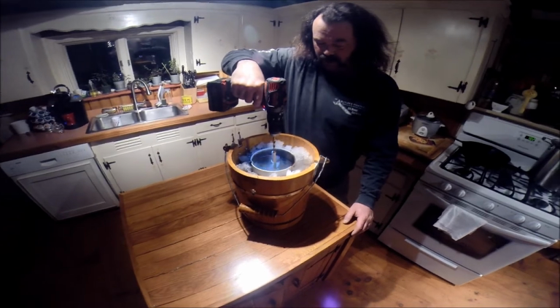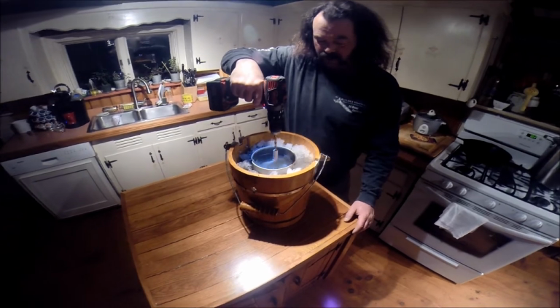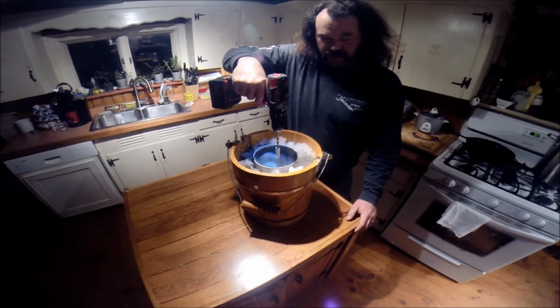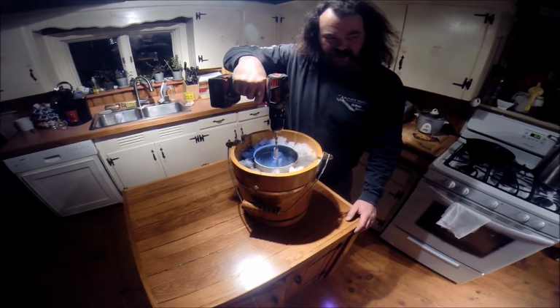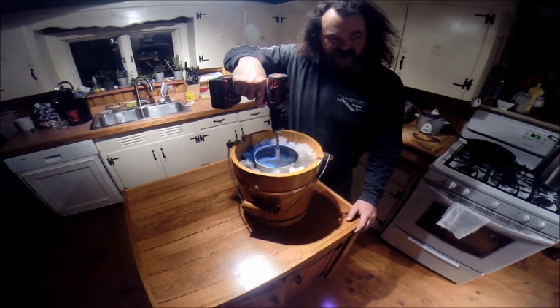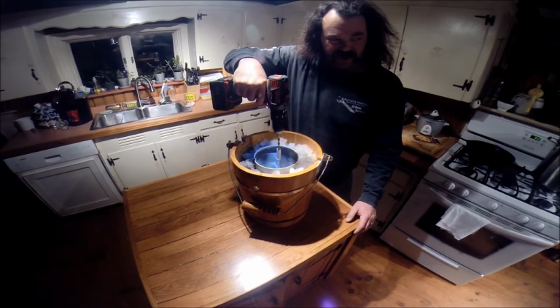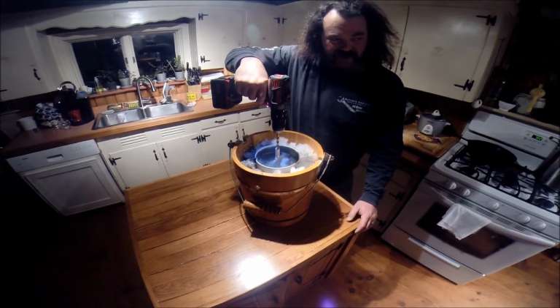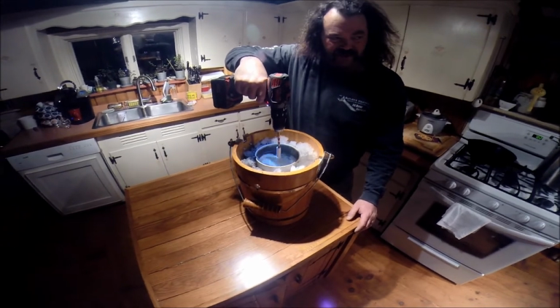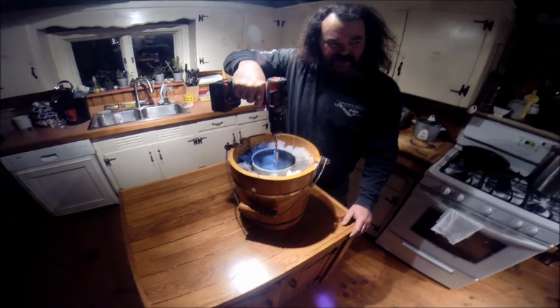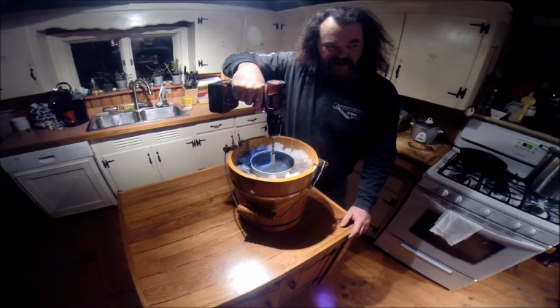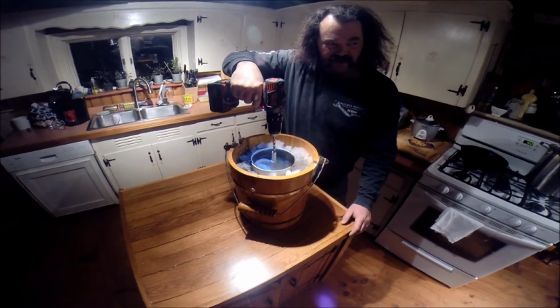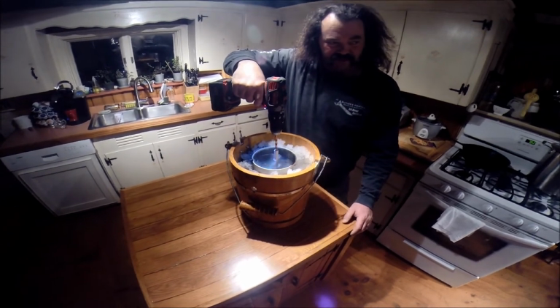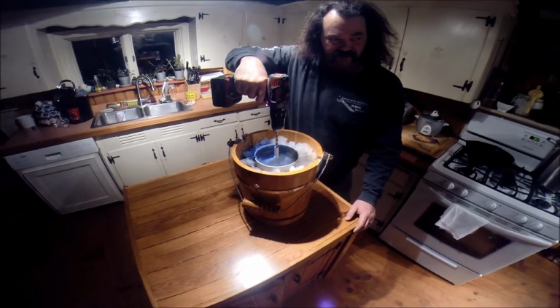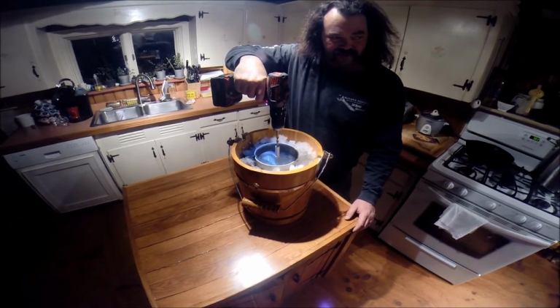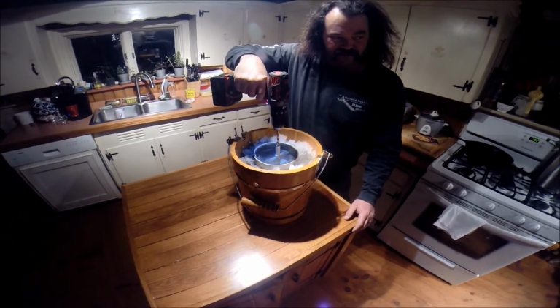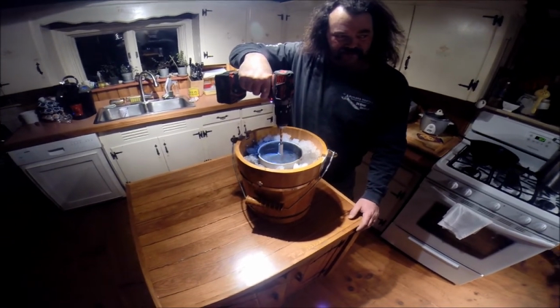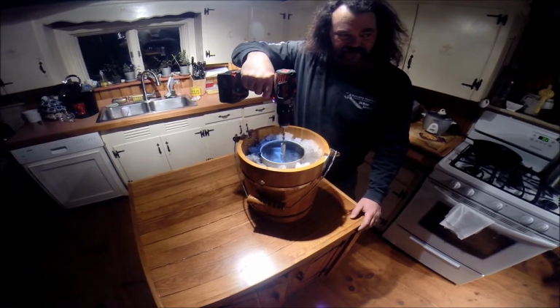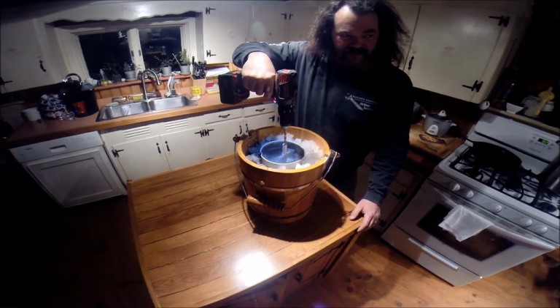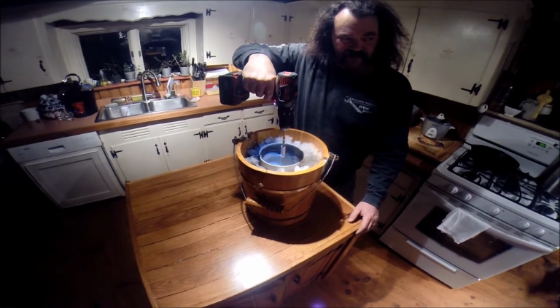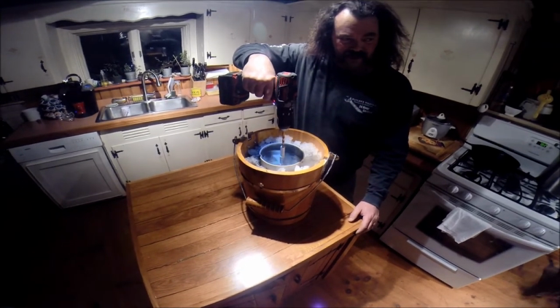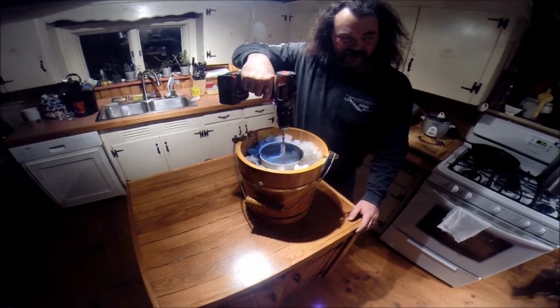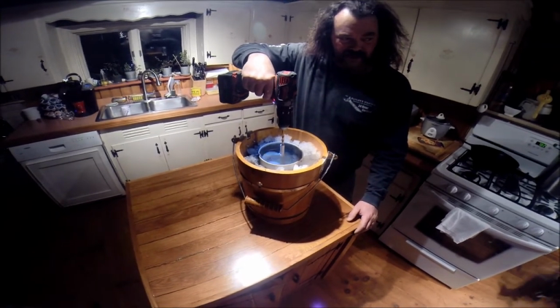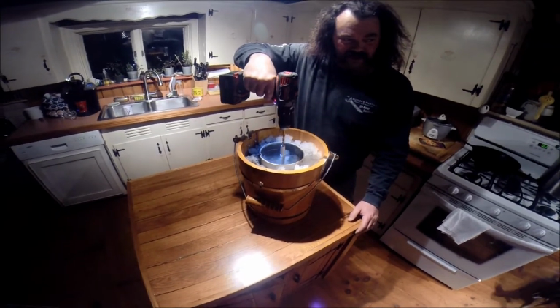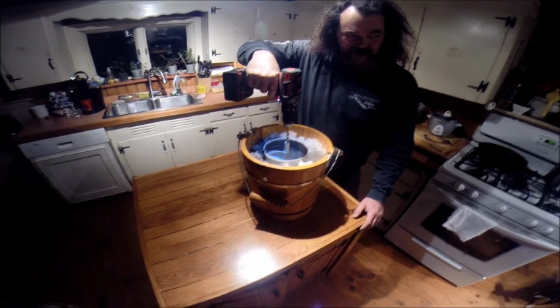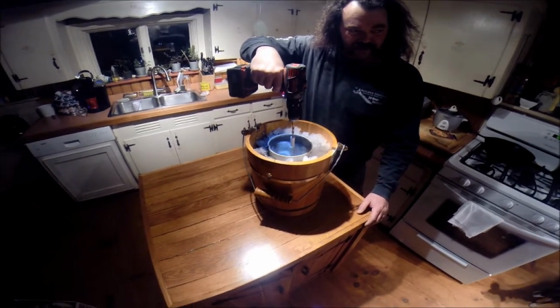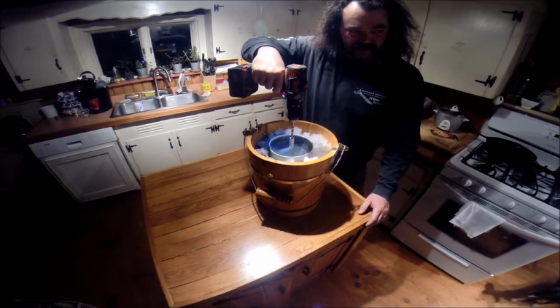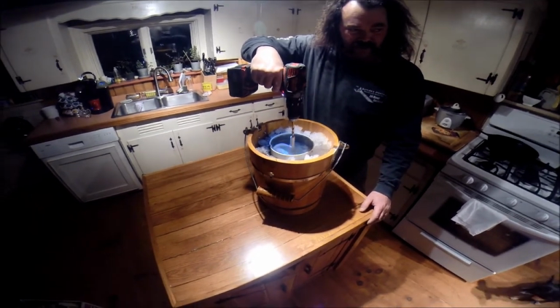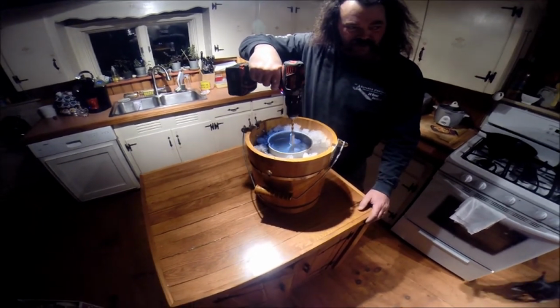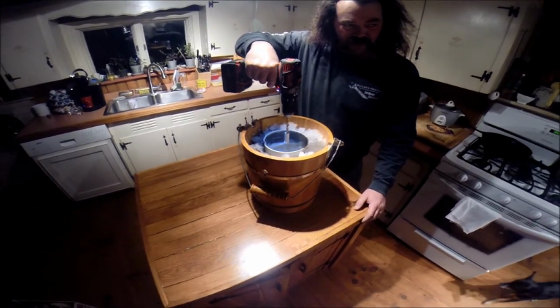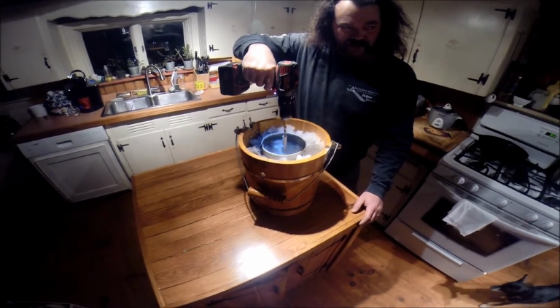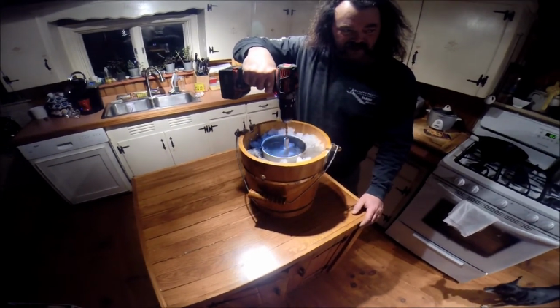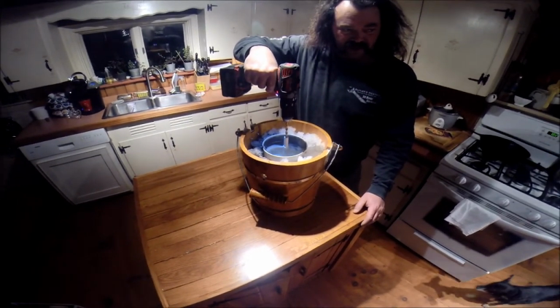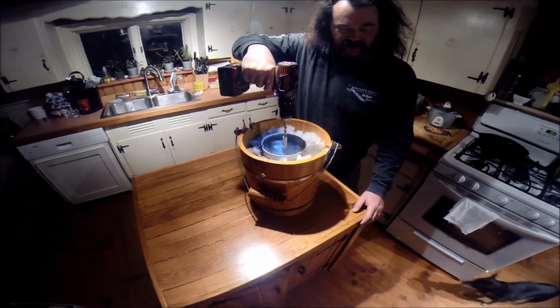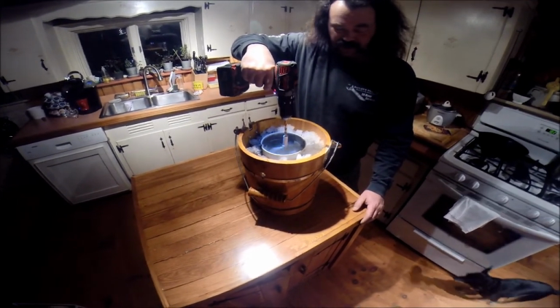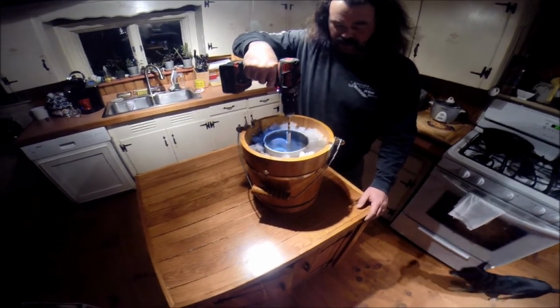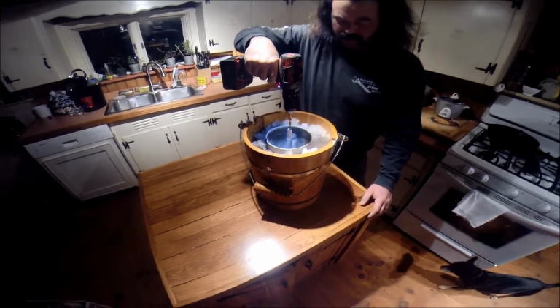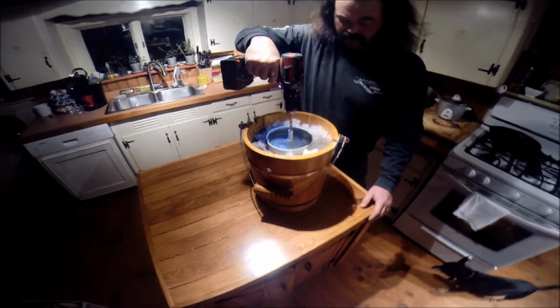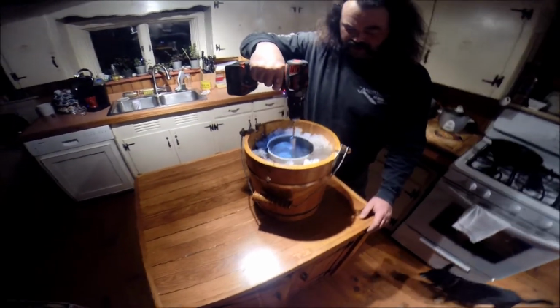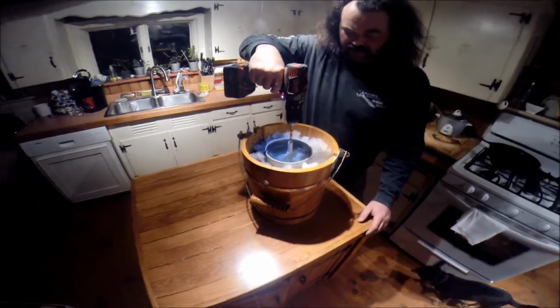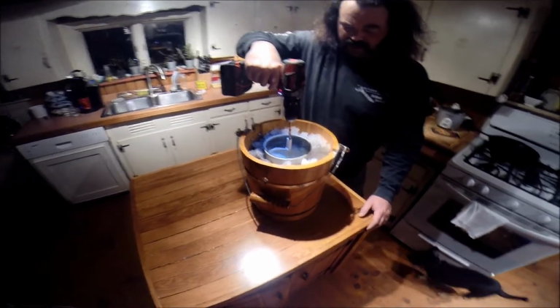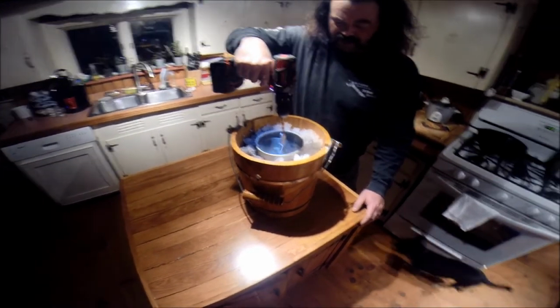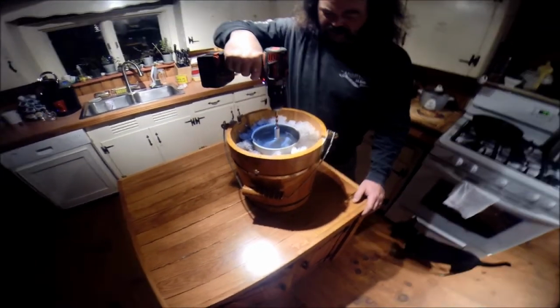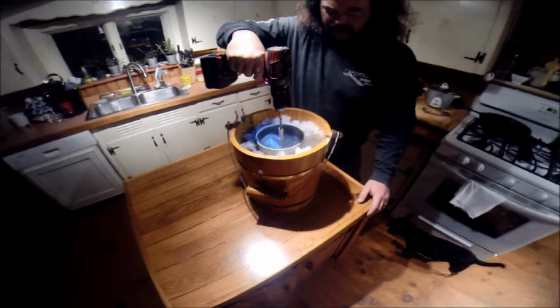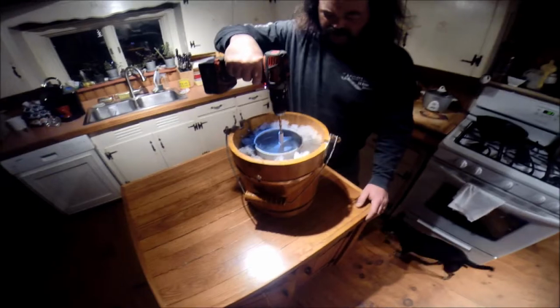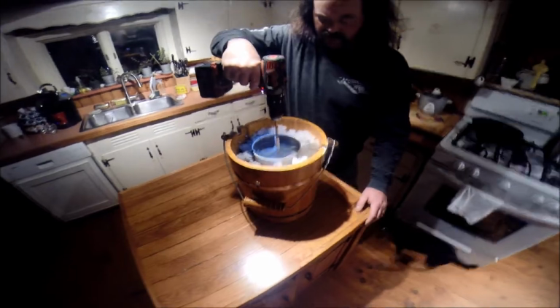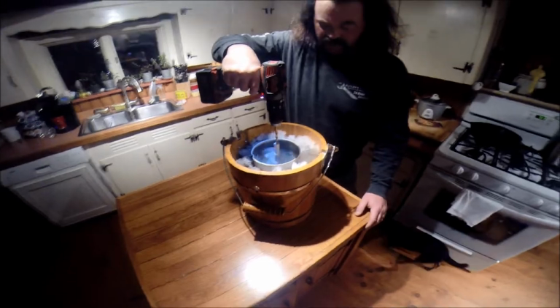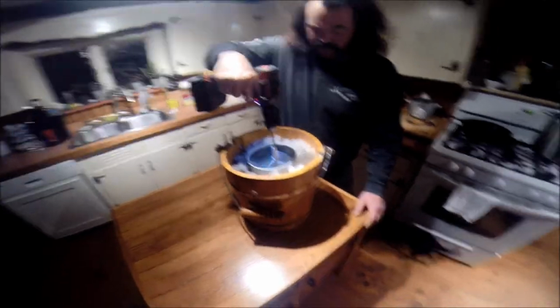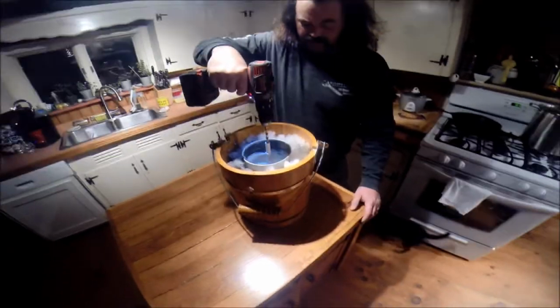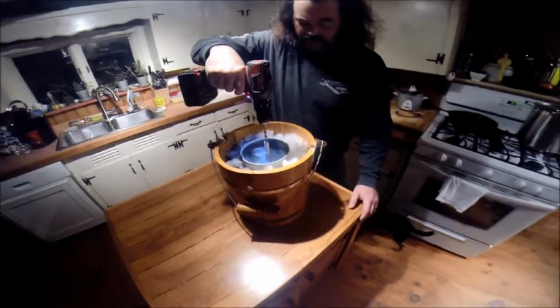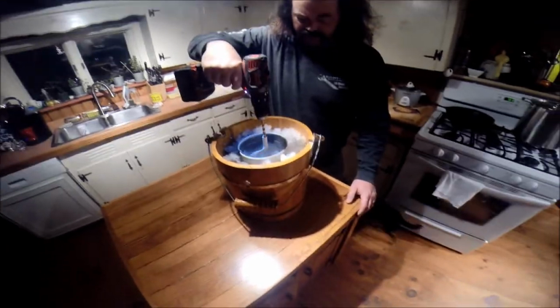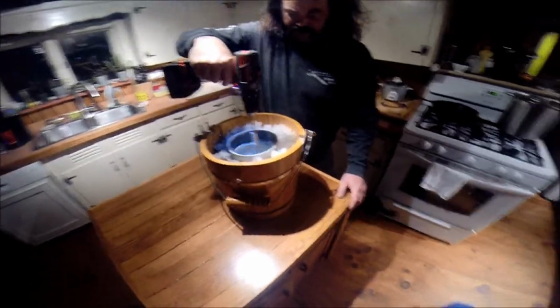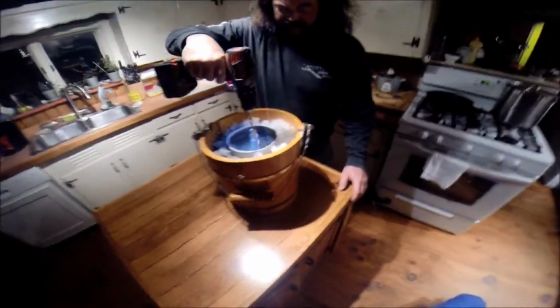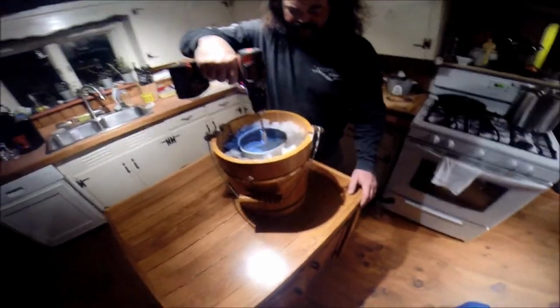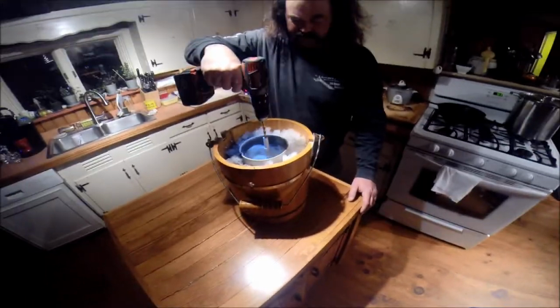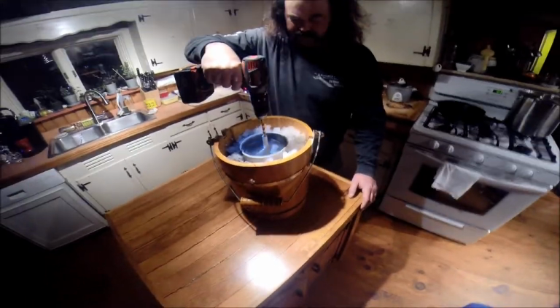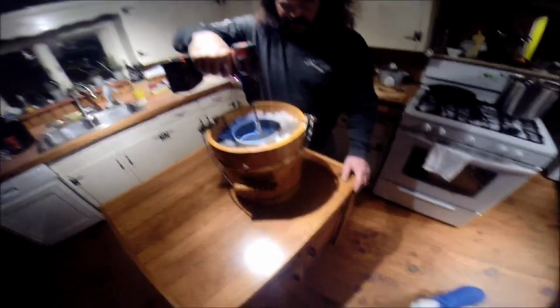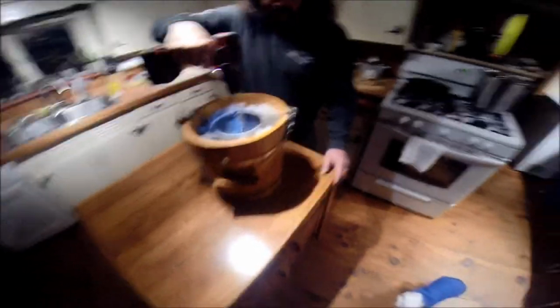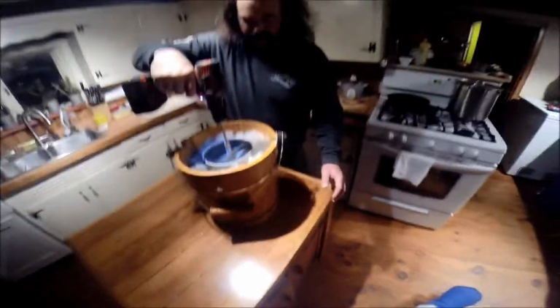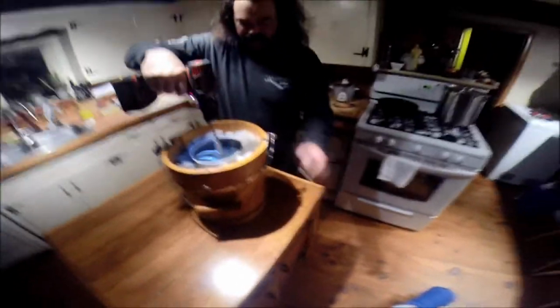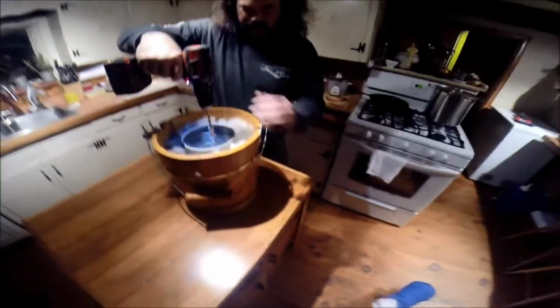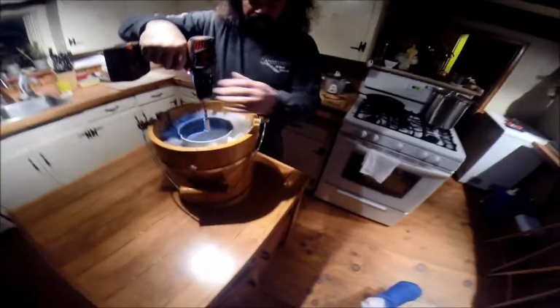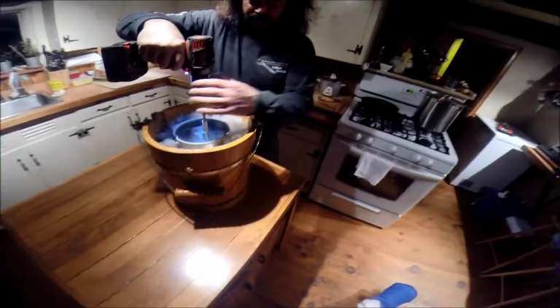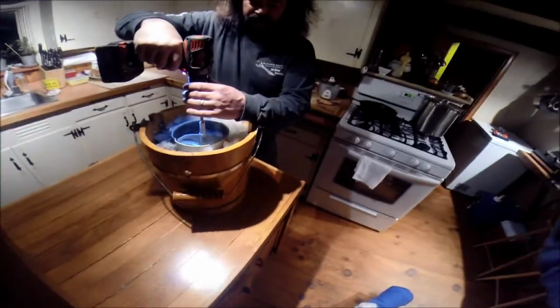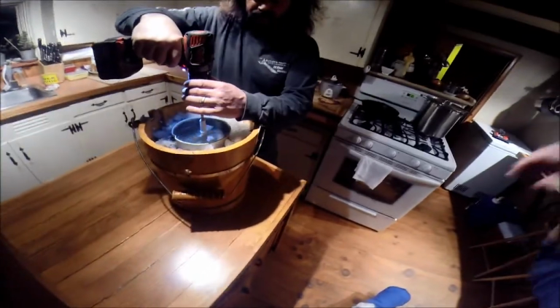Well, as you can hear, this is going to be a rock salt chip and Guinness ice cream. But anyway, it's going to be good.